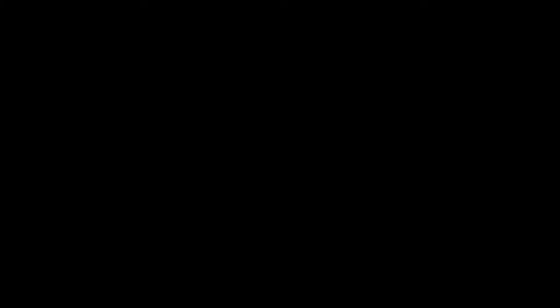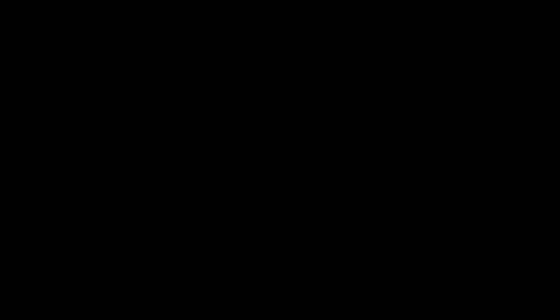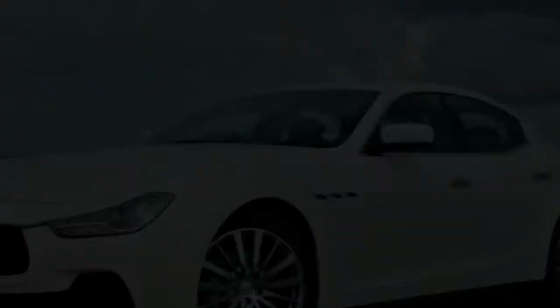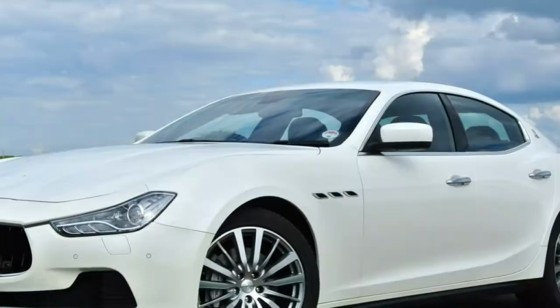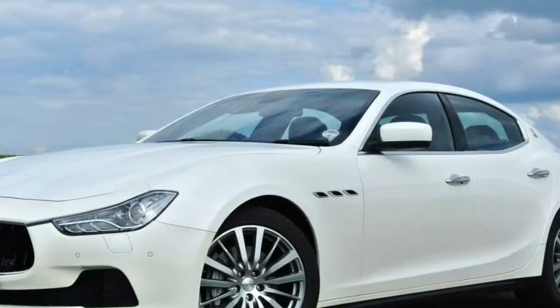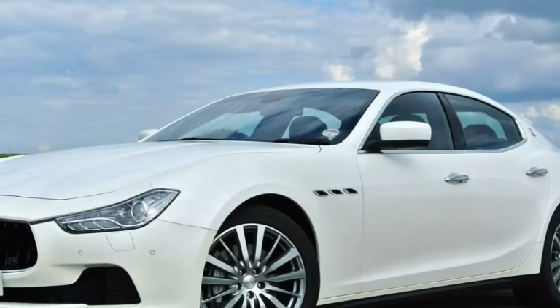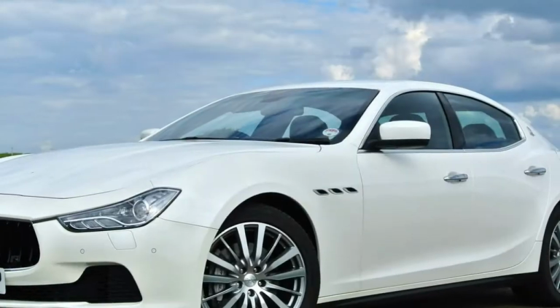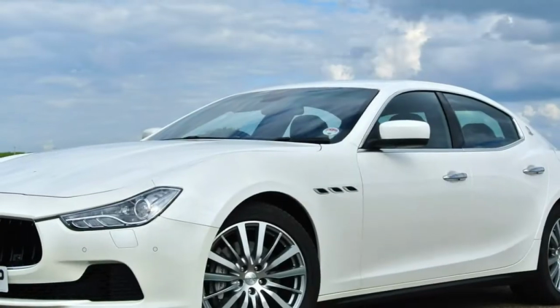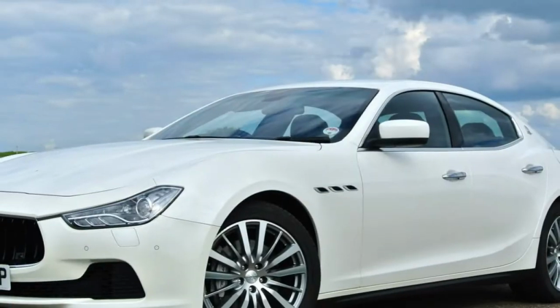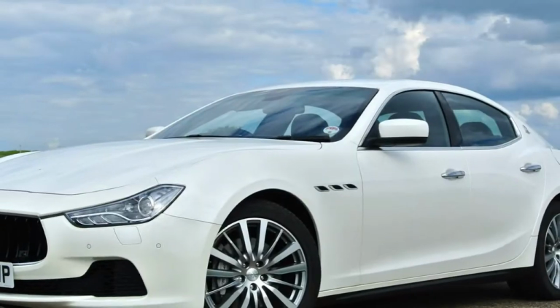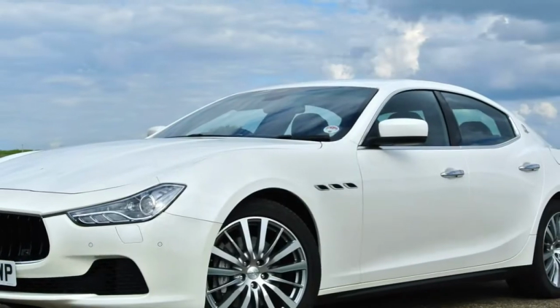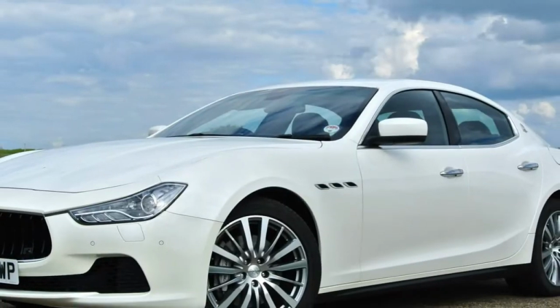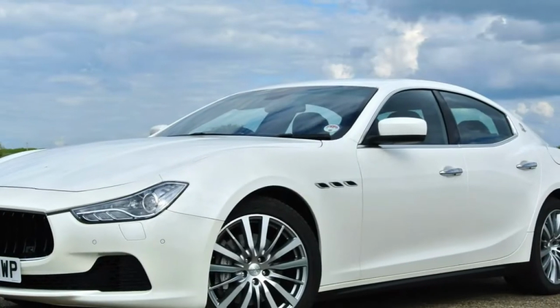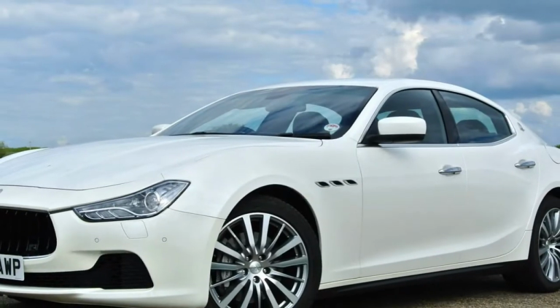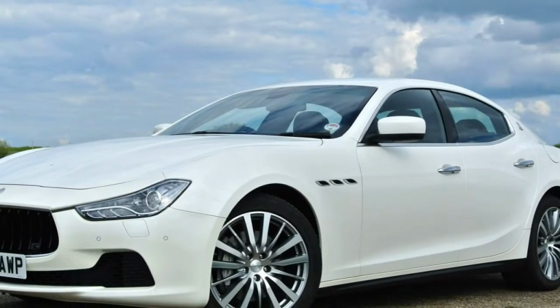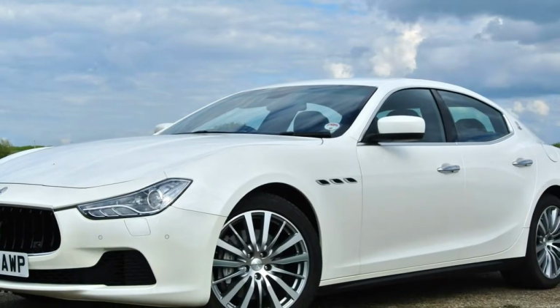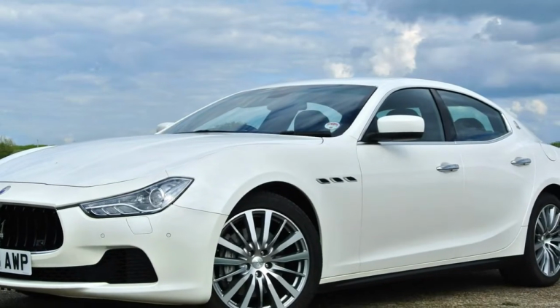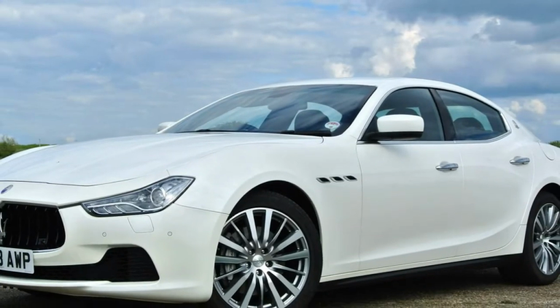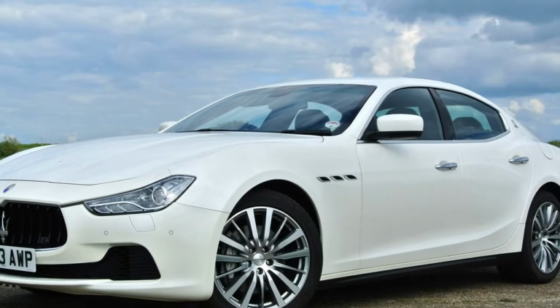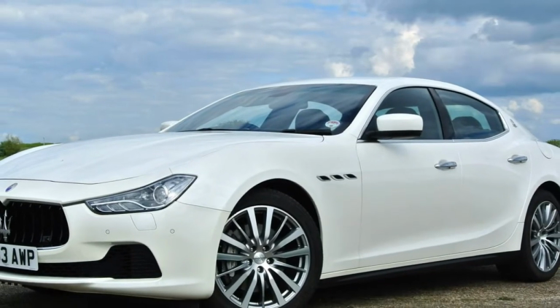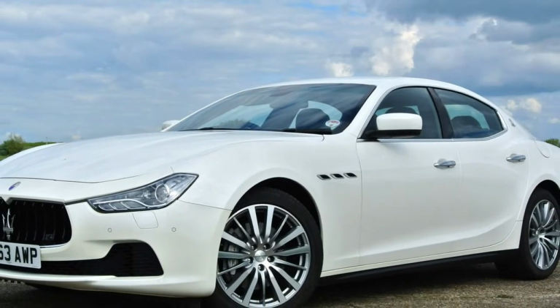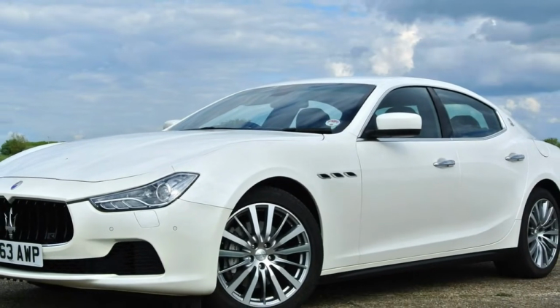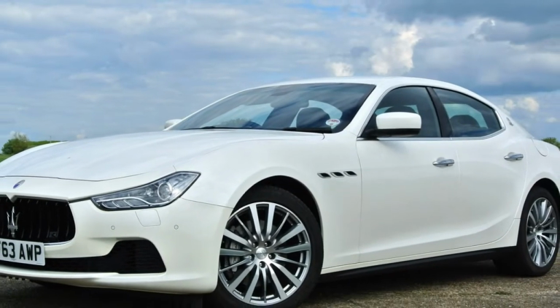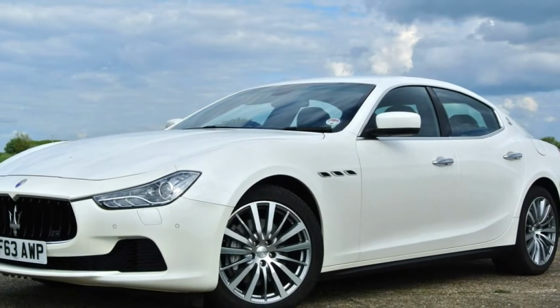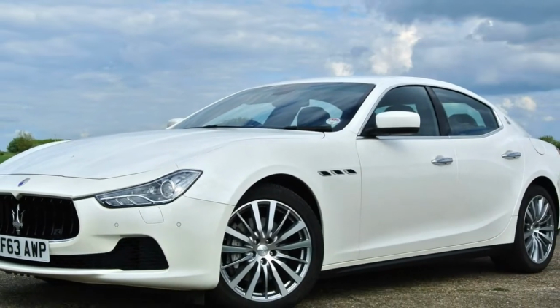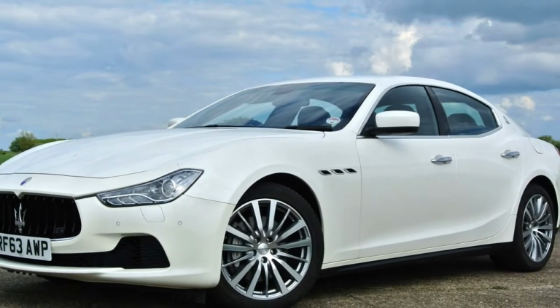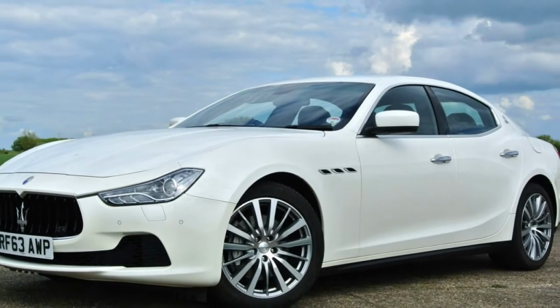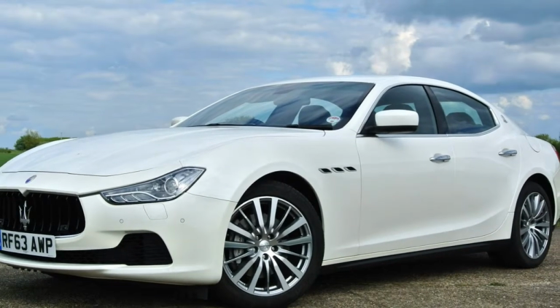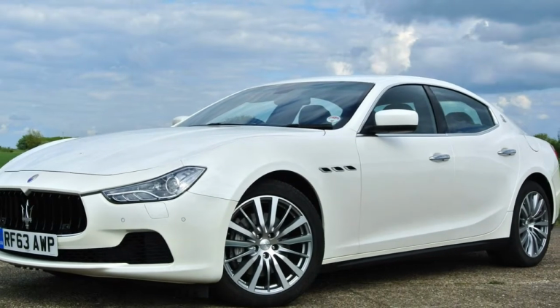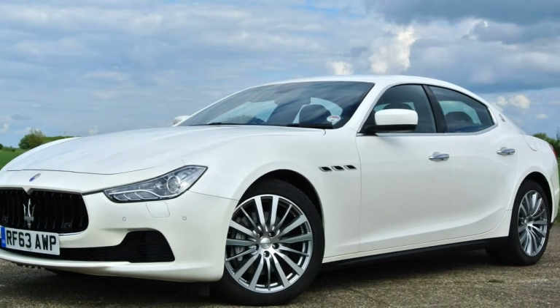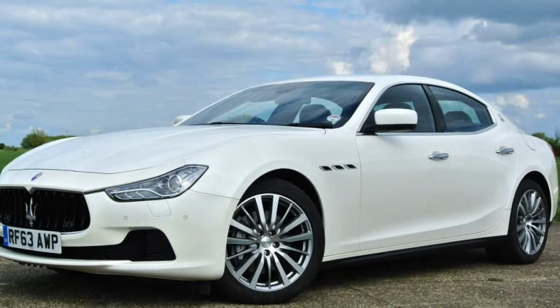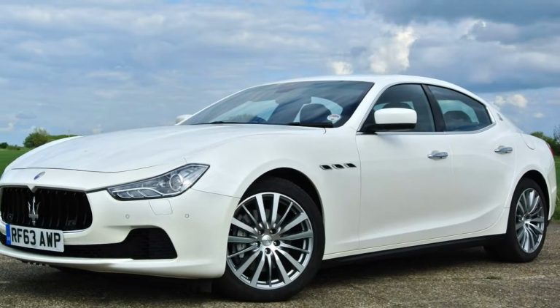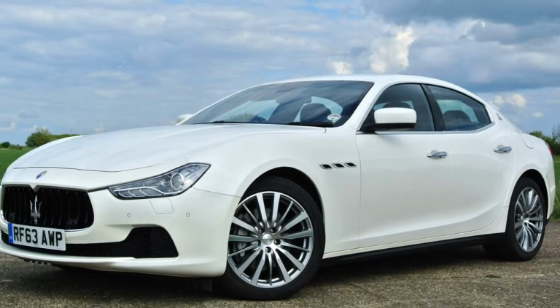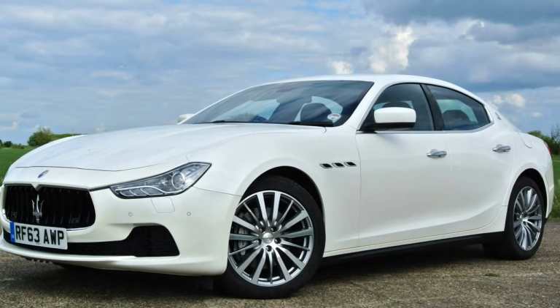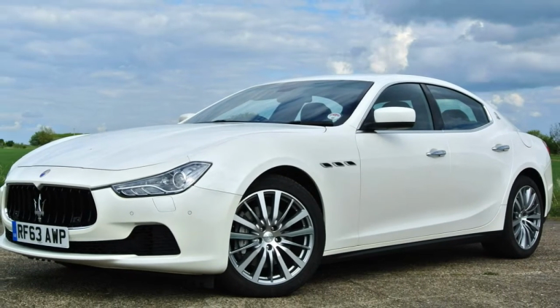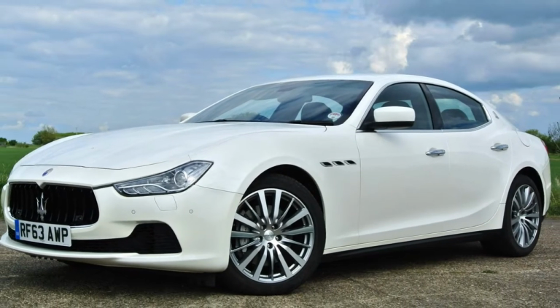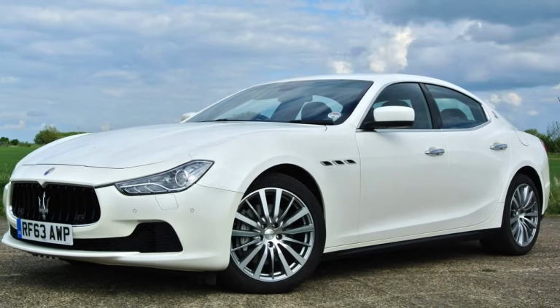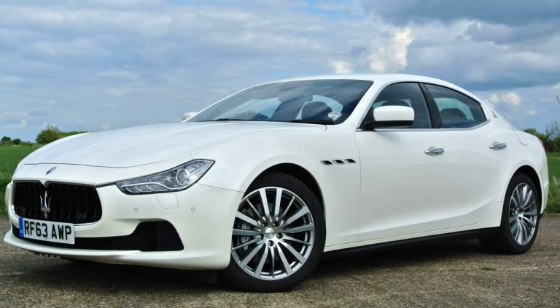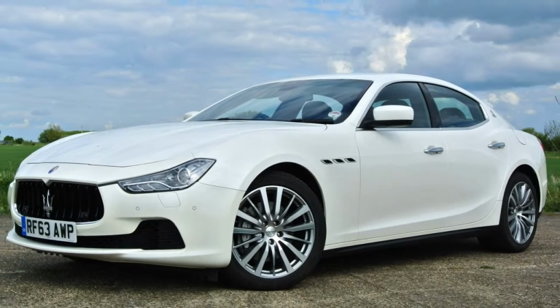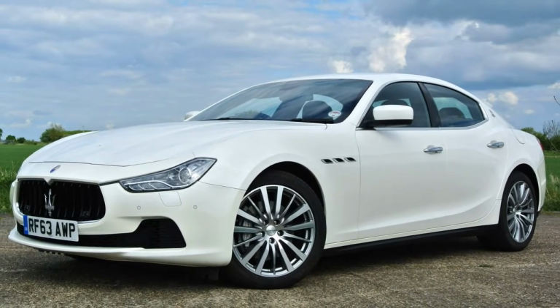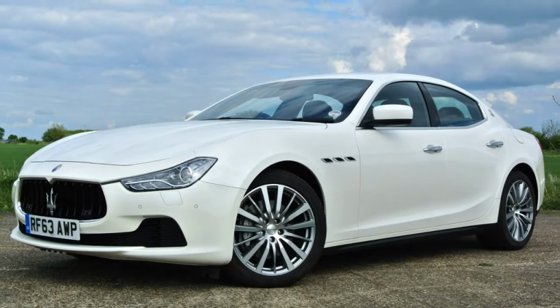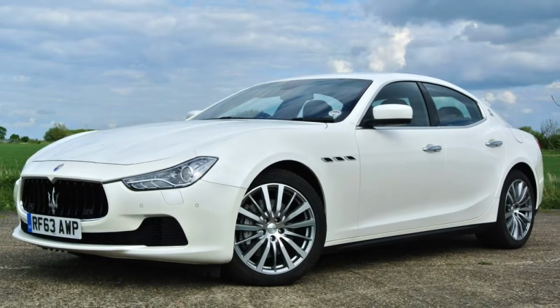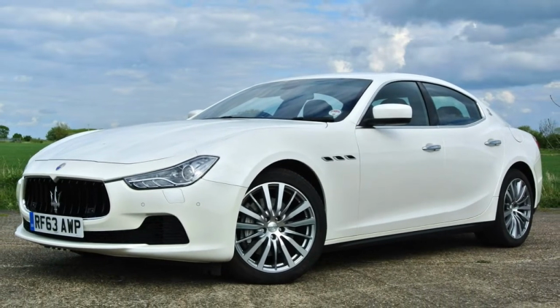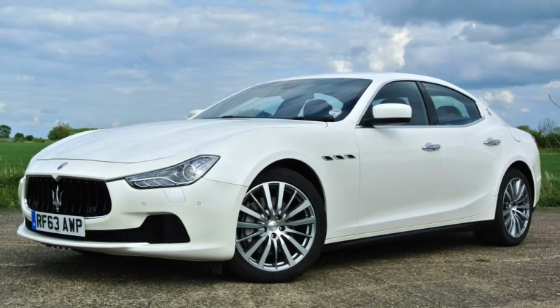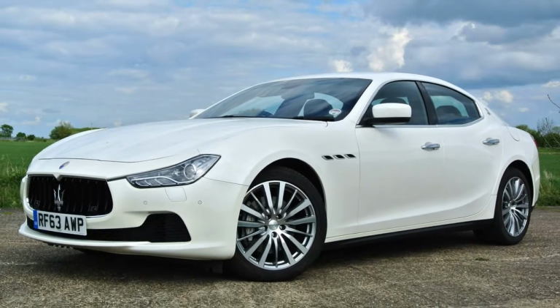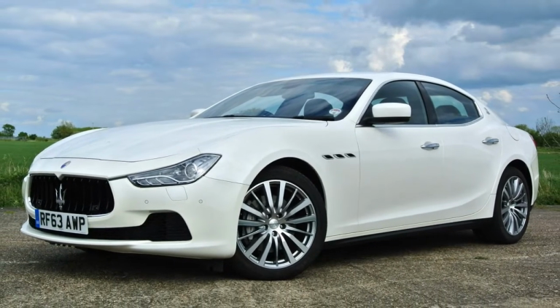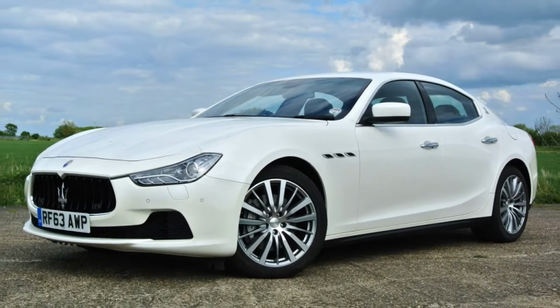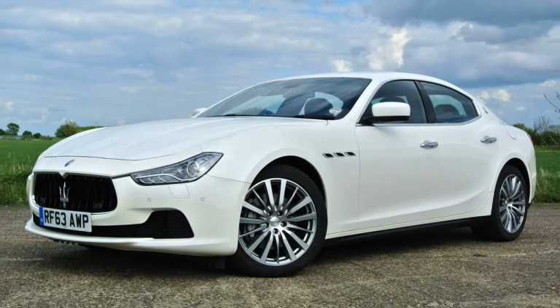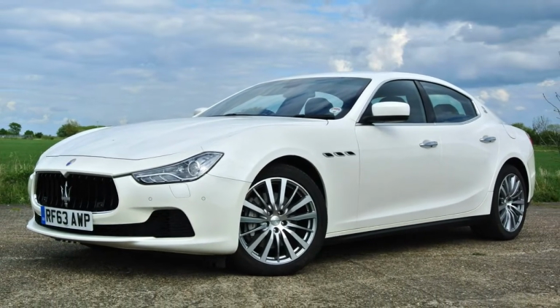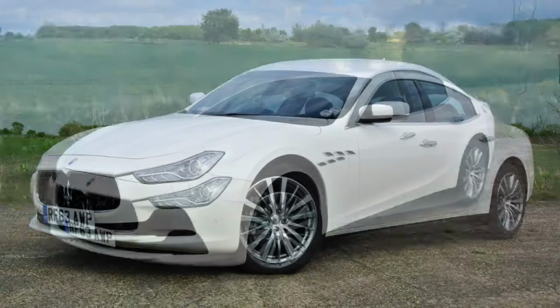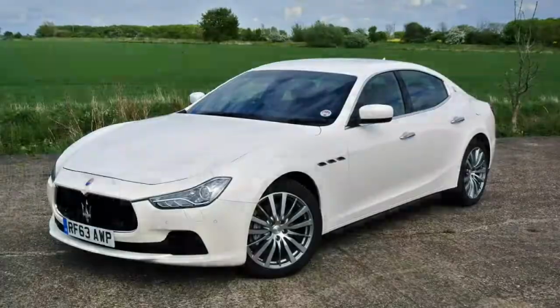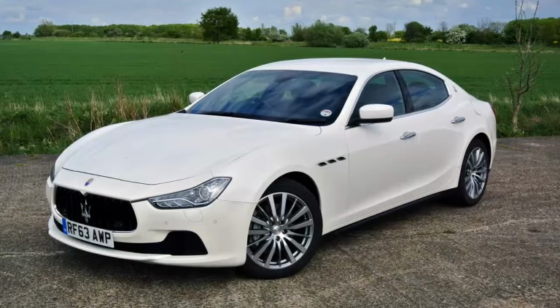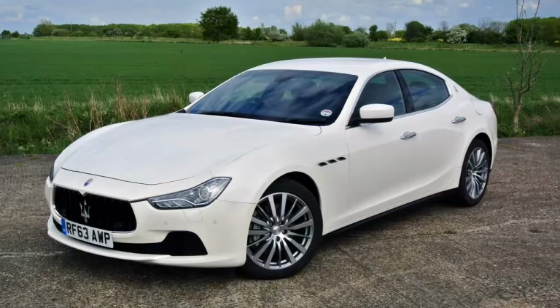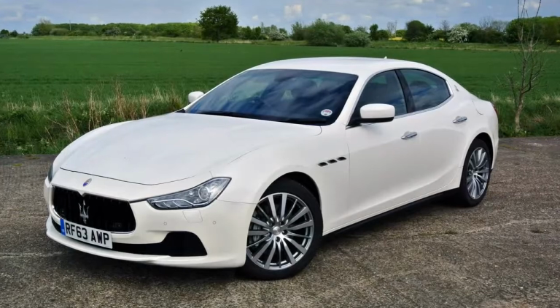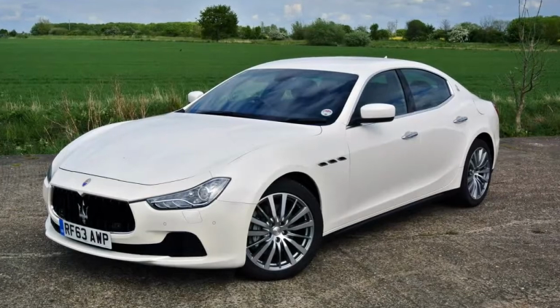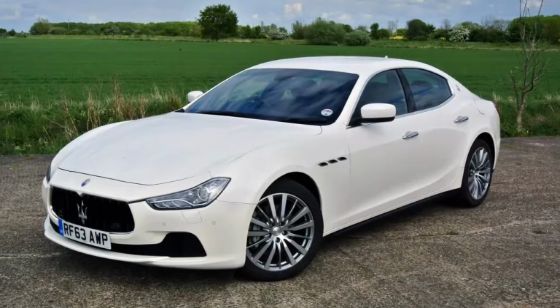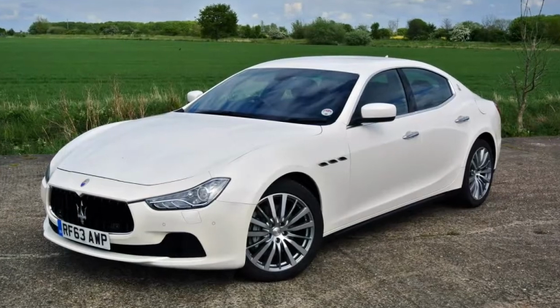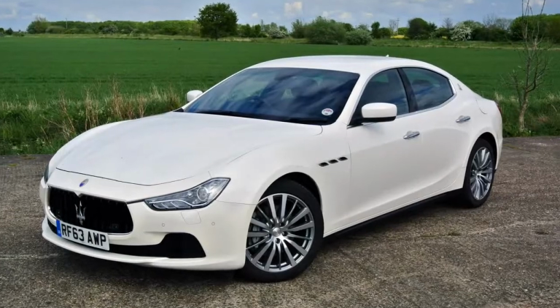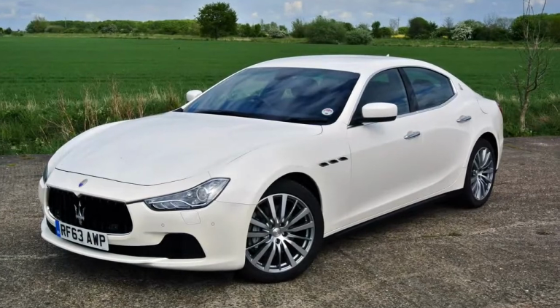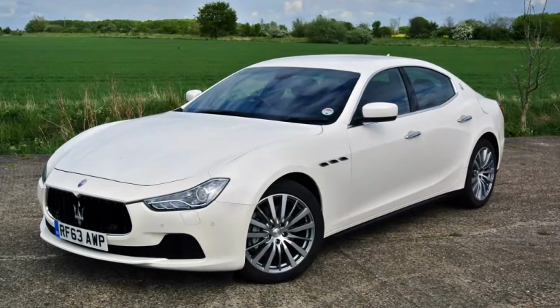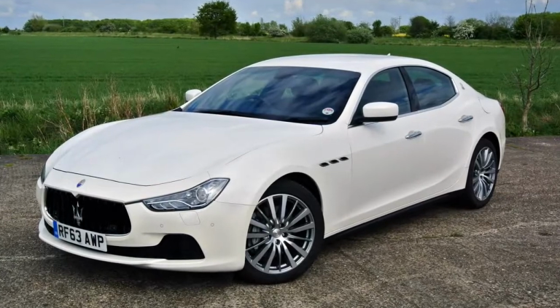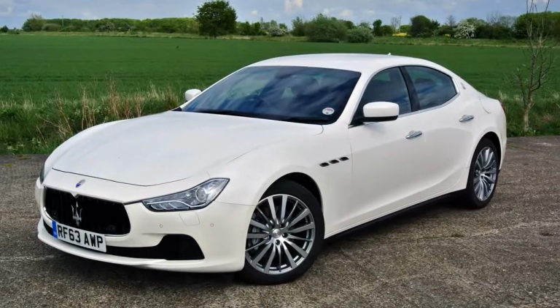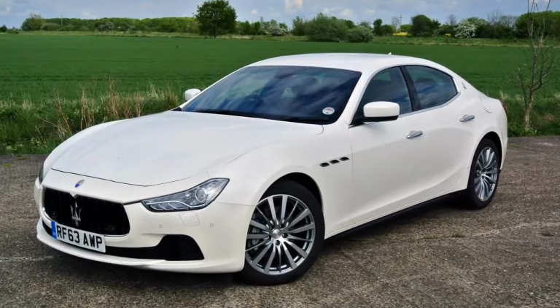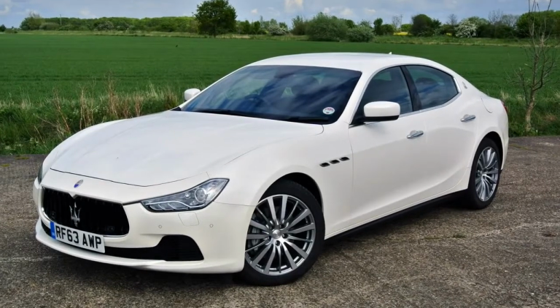2018 Maserati Ghibli Review. Let's start with the good points of the Maserati Ghibli.